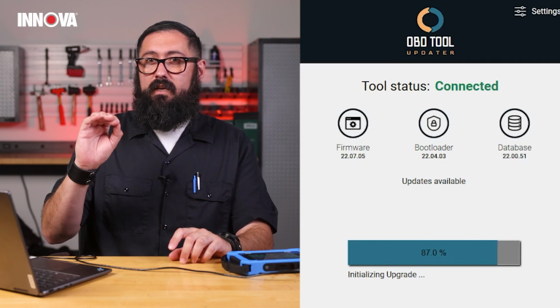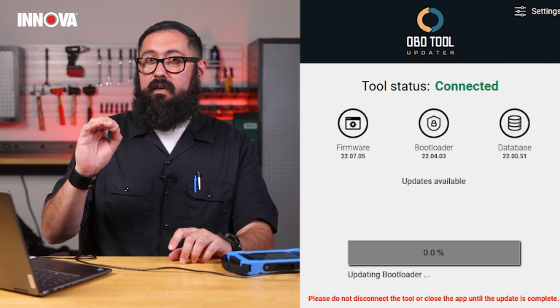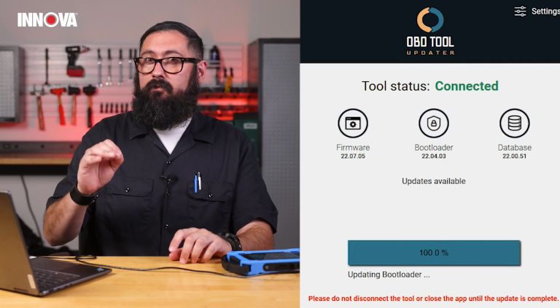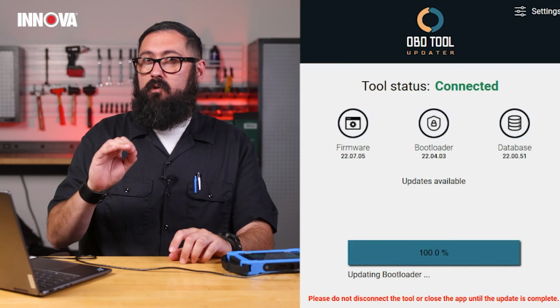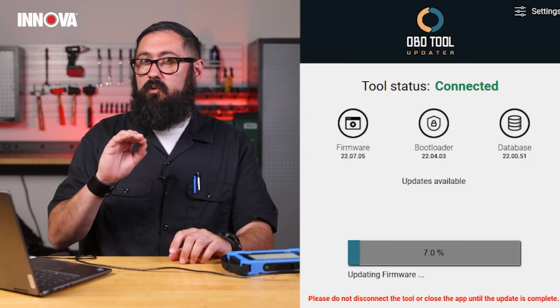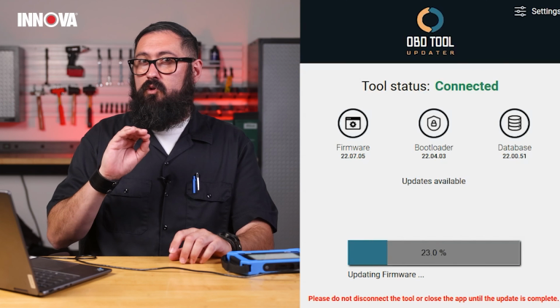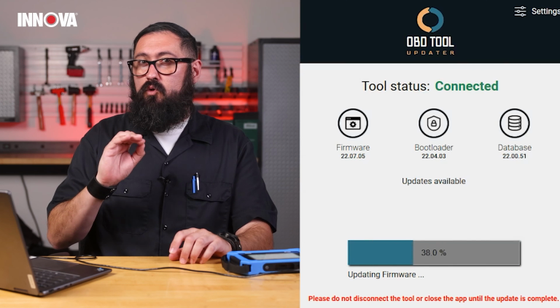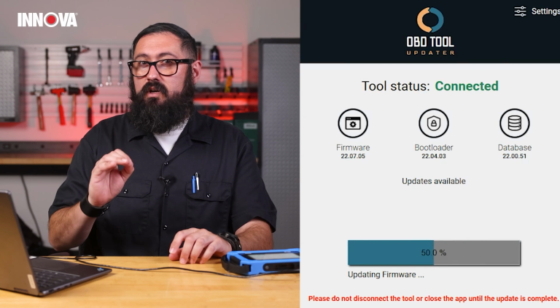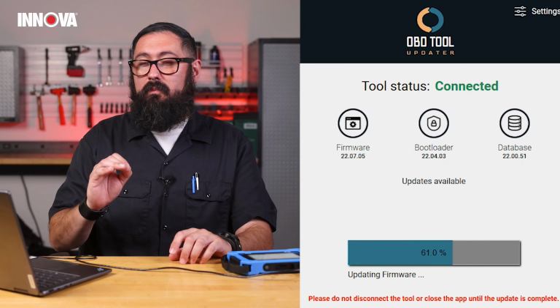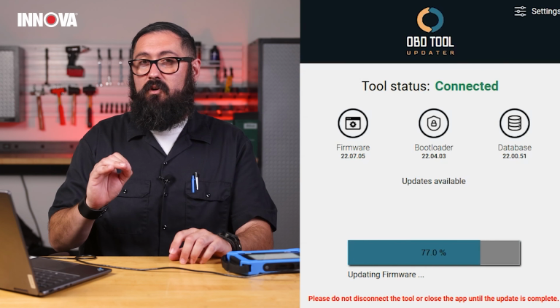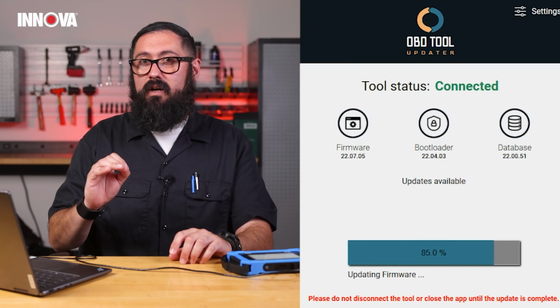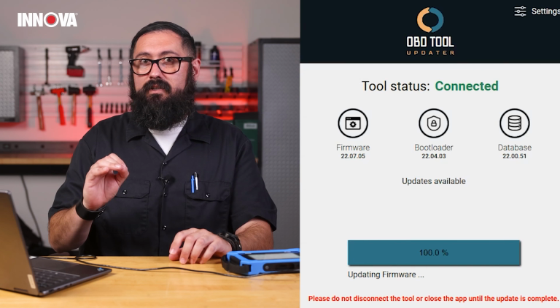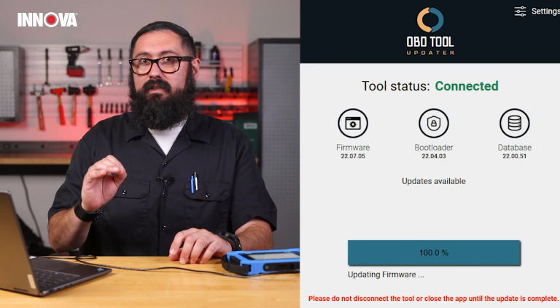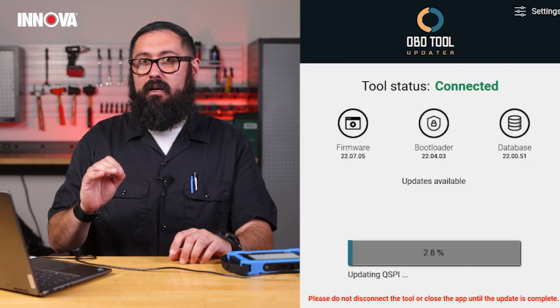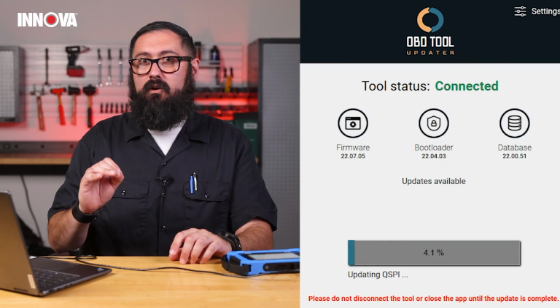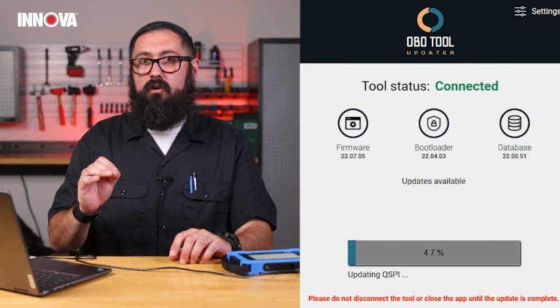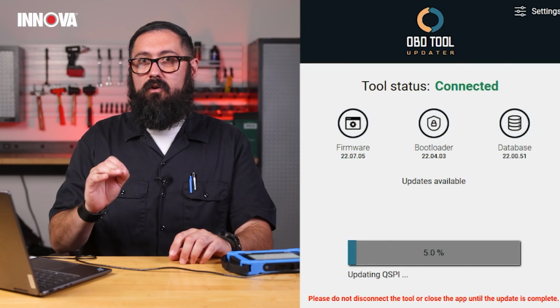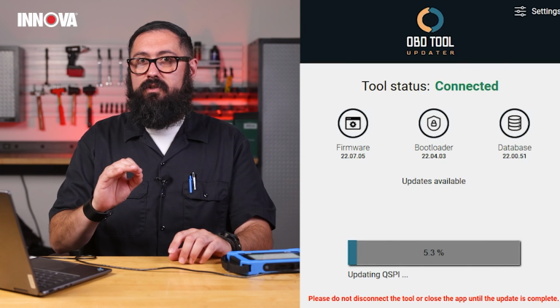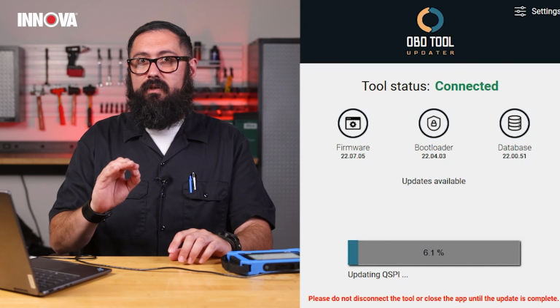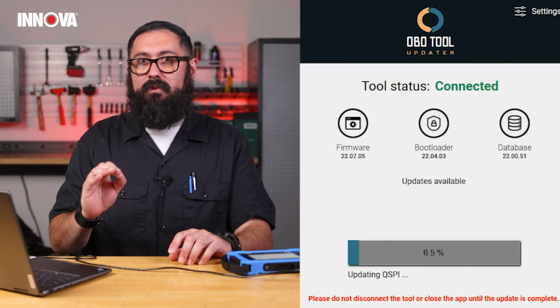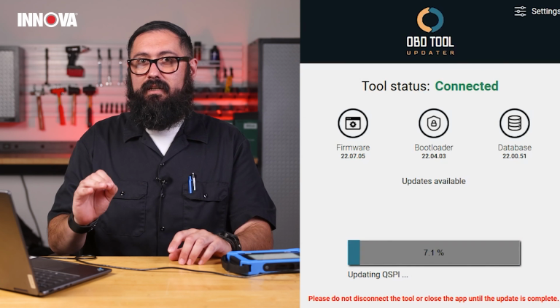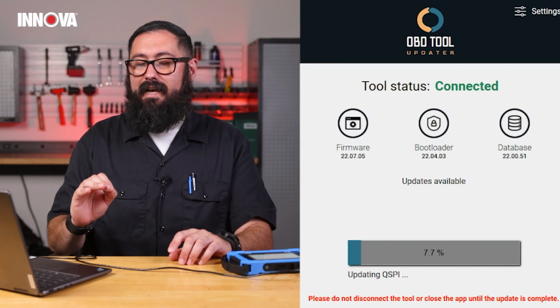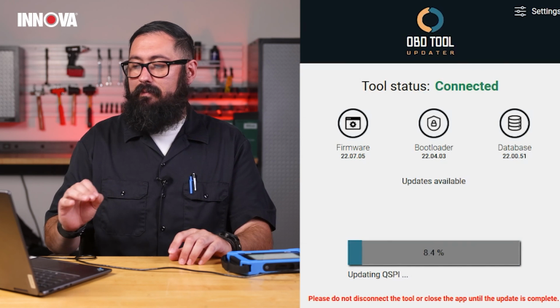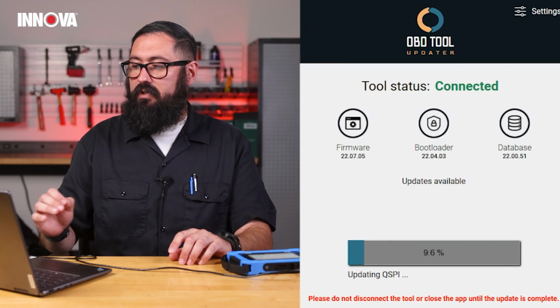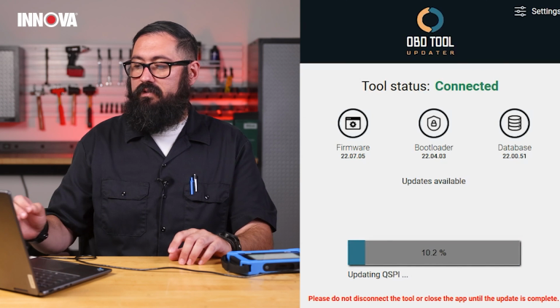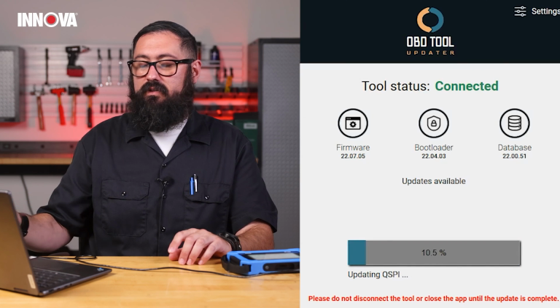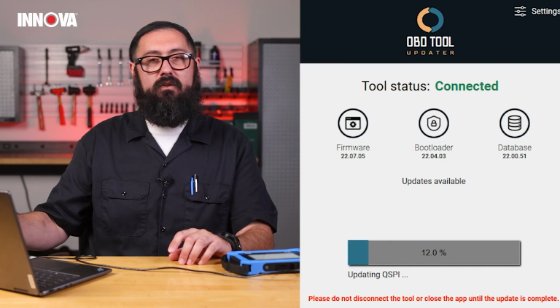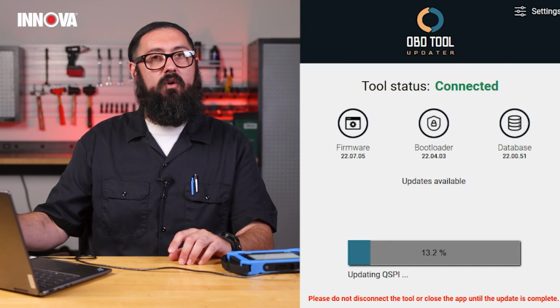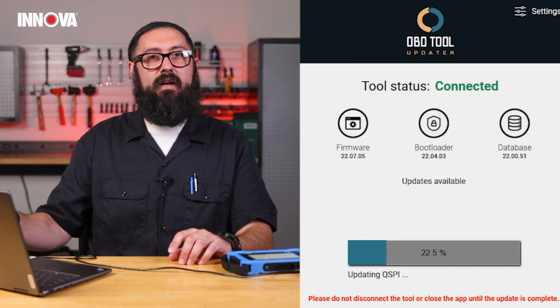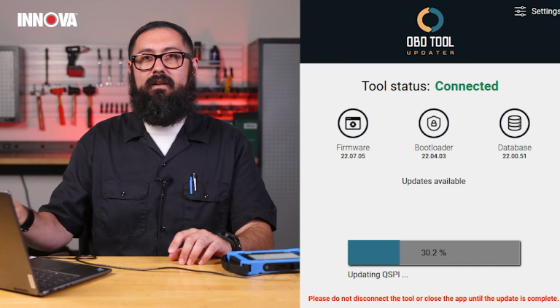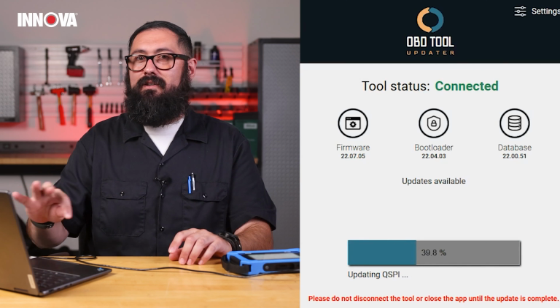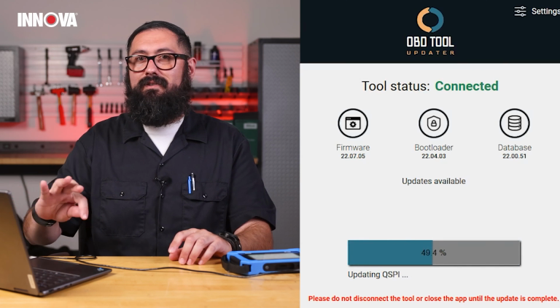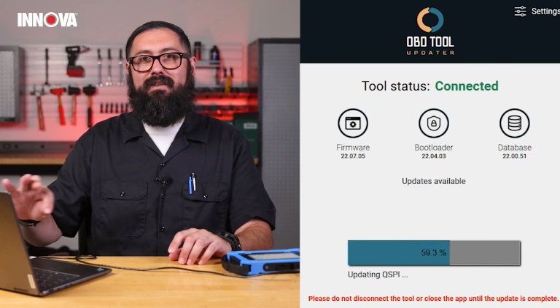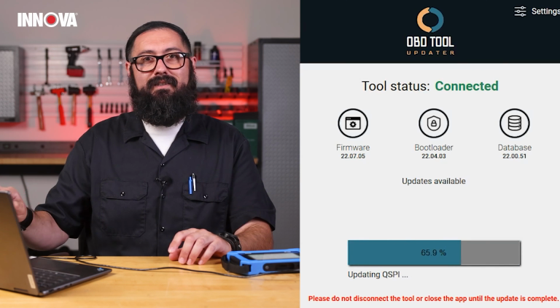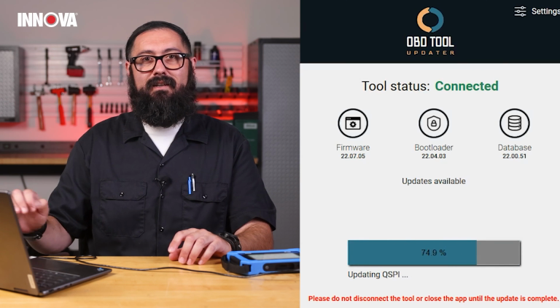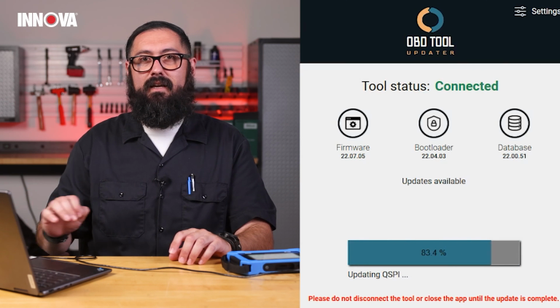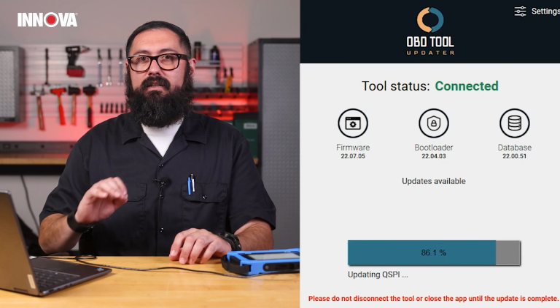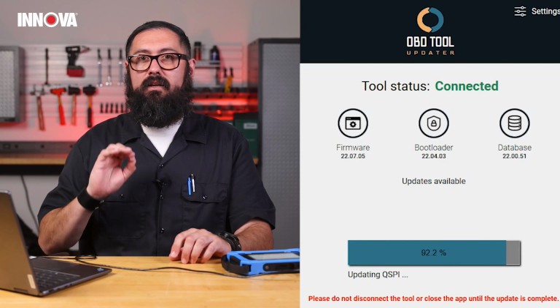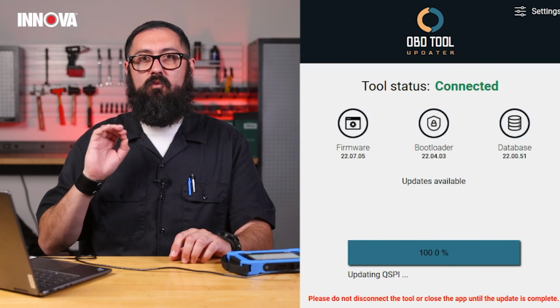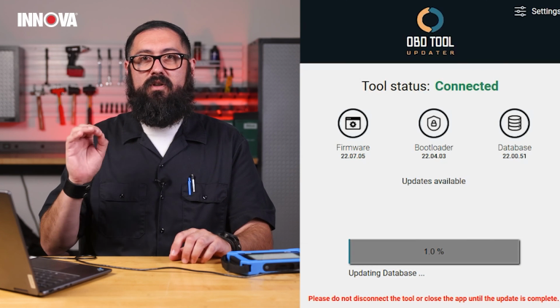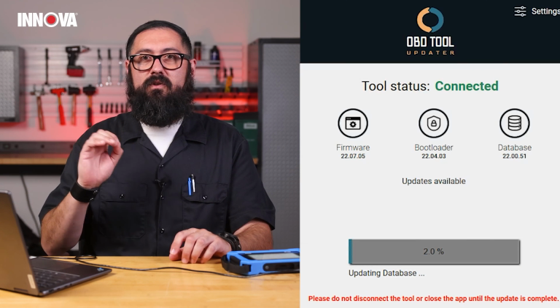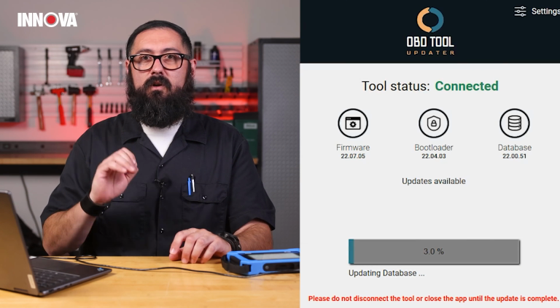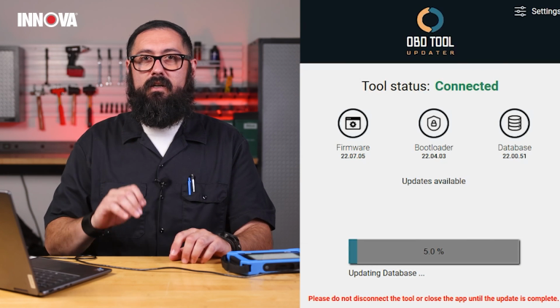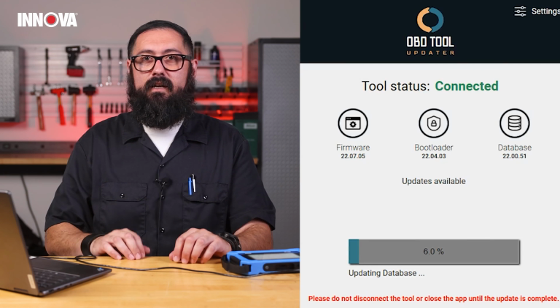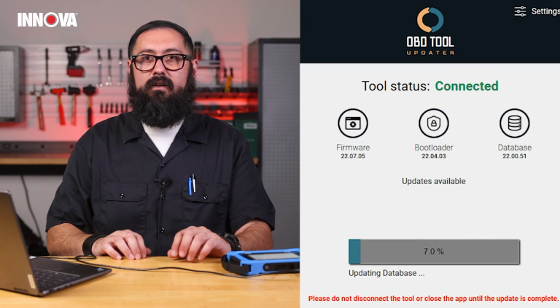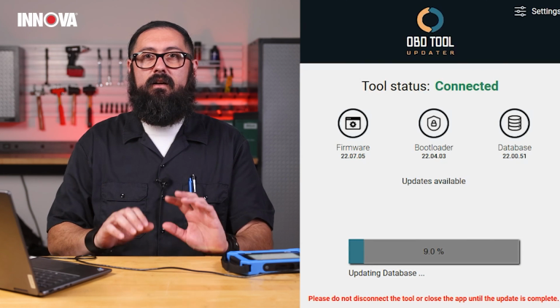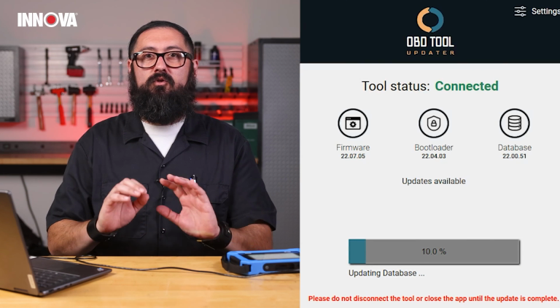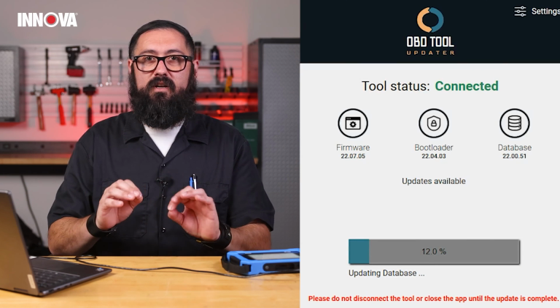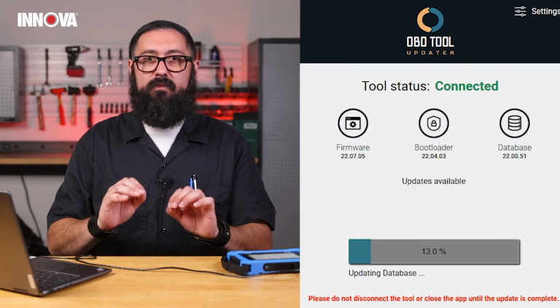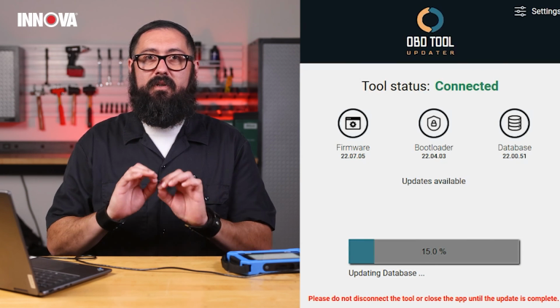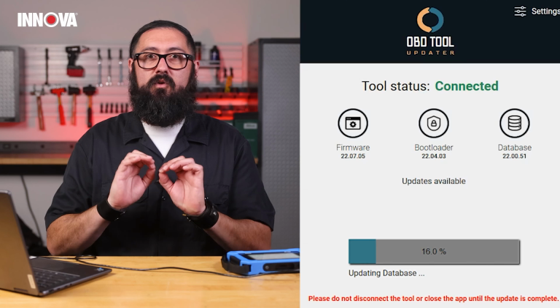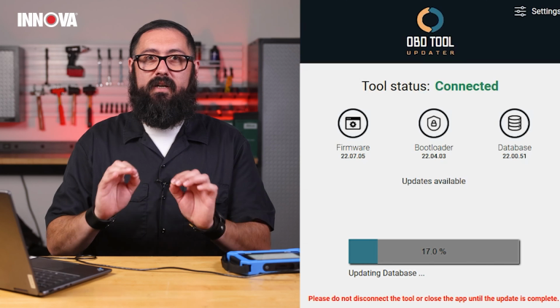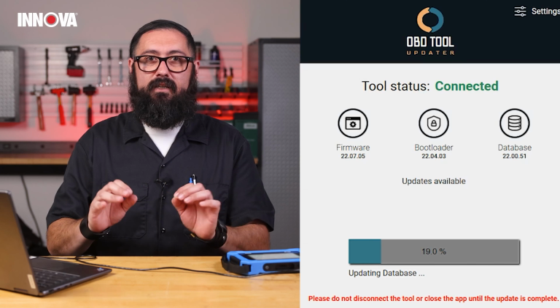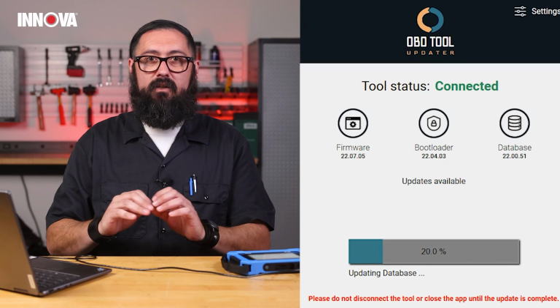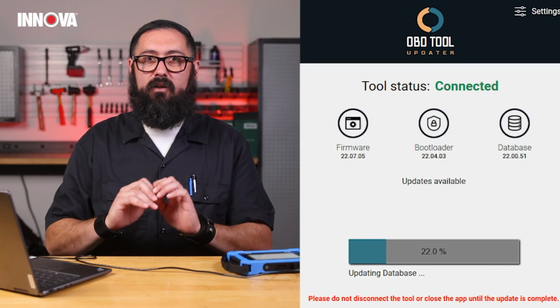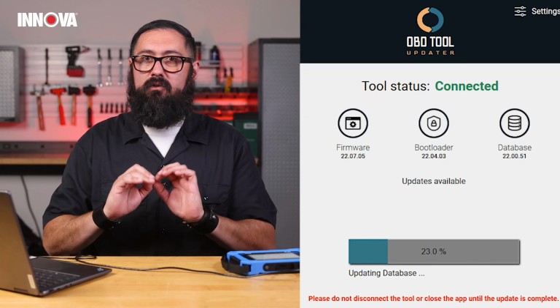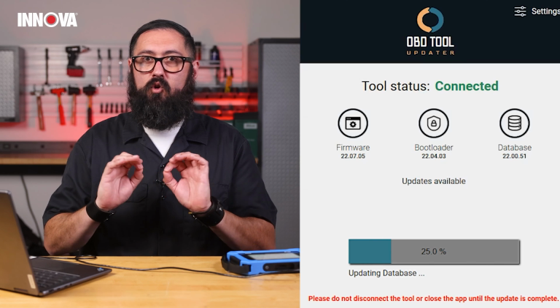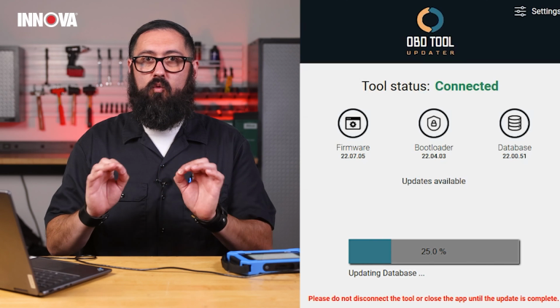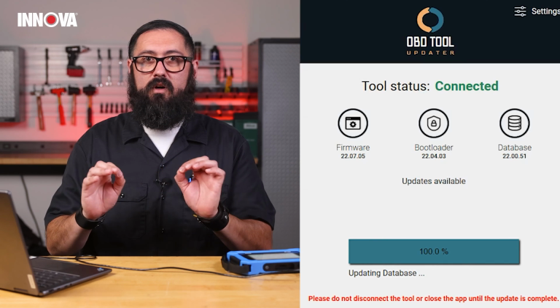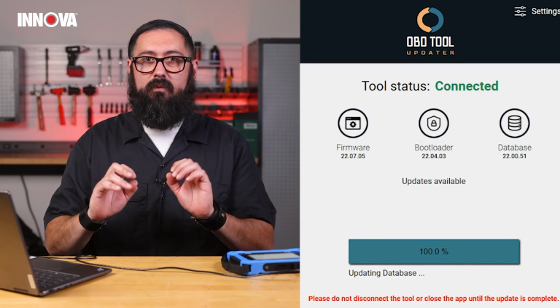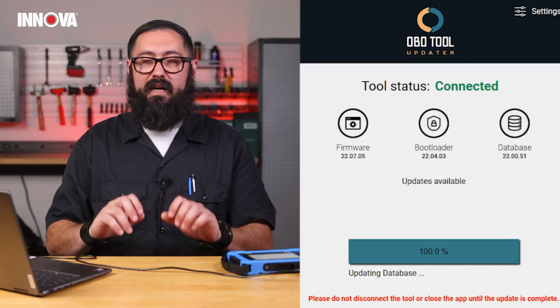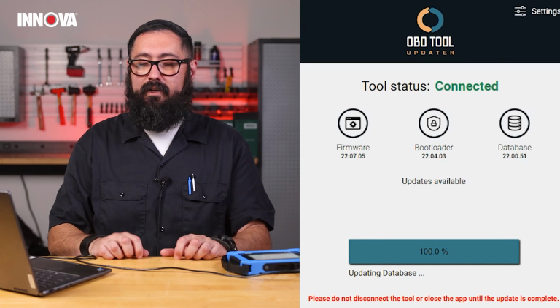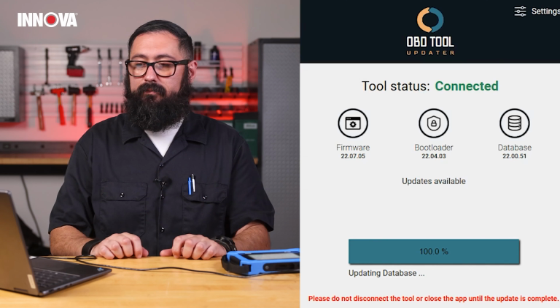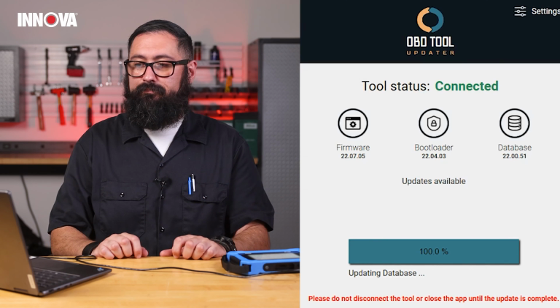If you do come across an error or something happens, go ahead and disconnect and restart again. Trust me, you'll get there — don't worry about it.